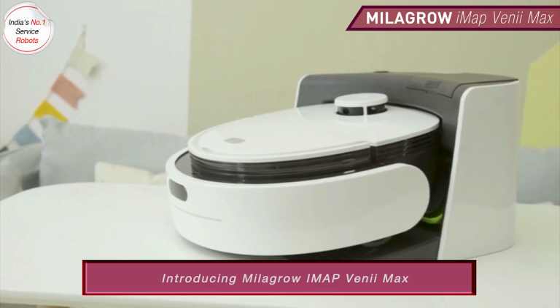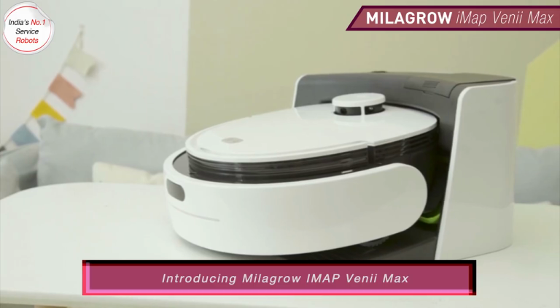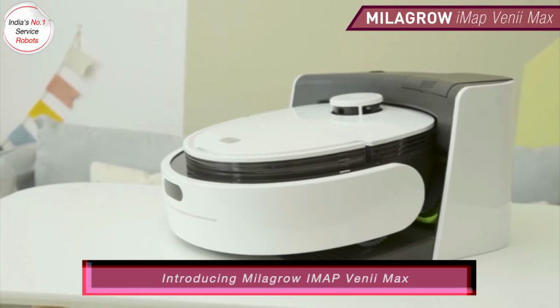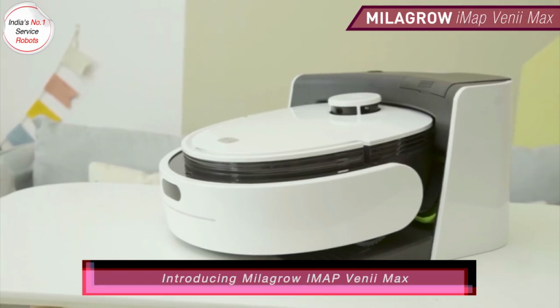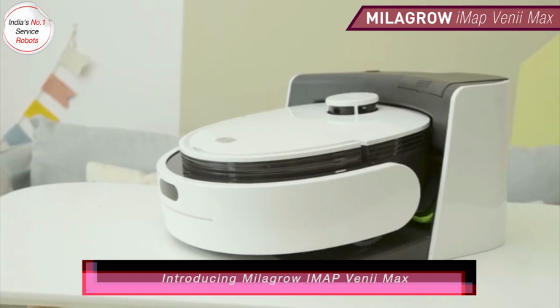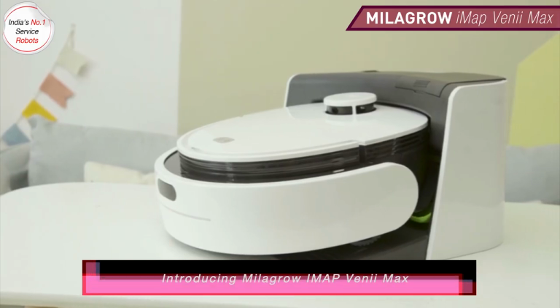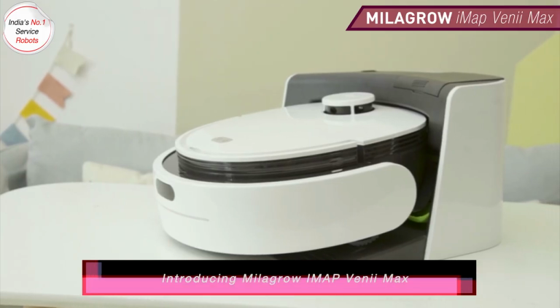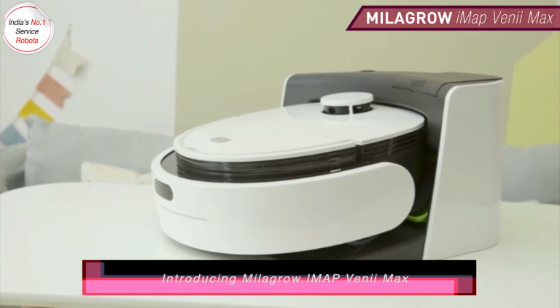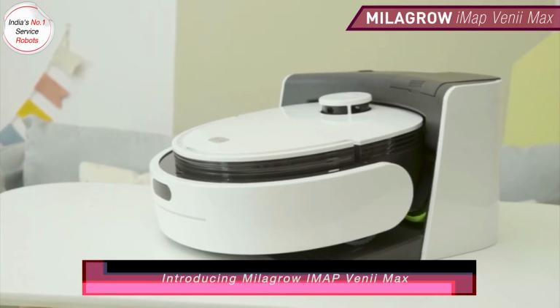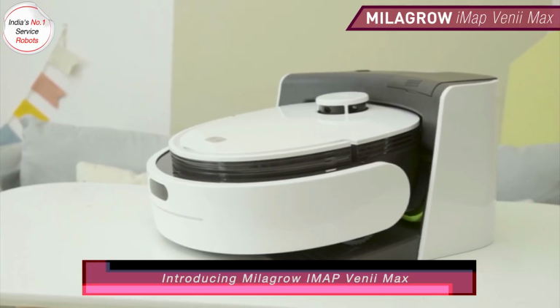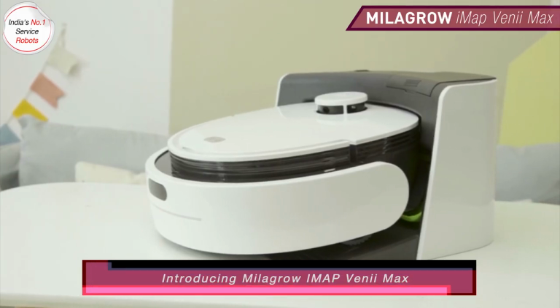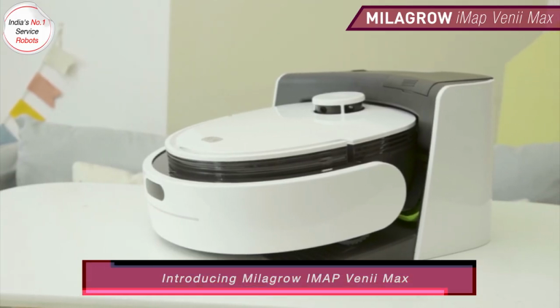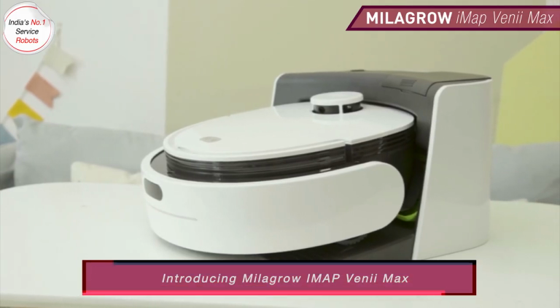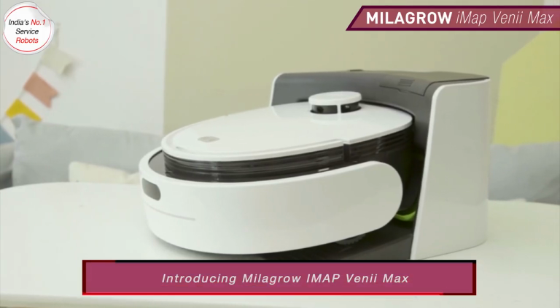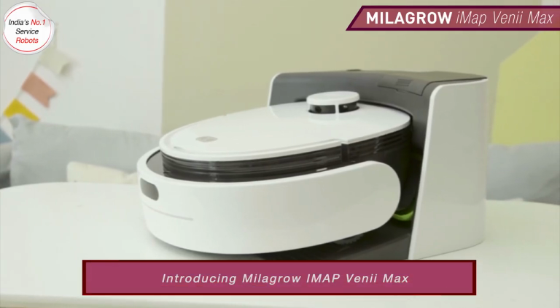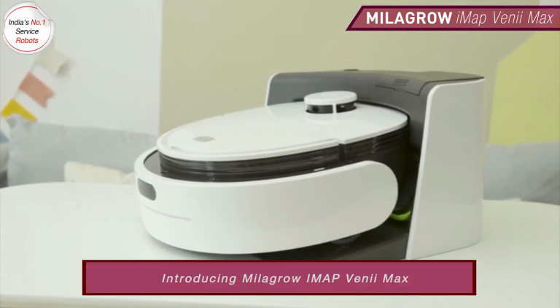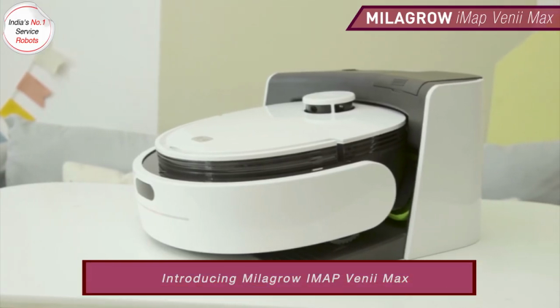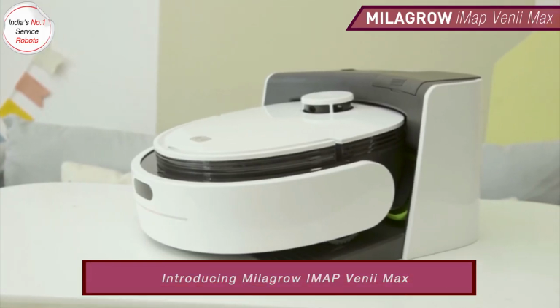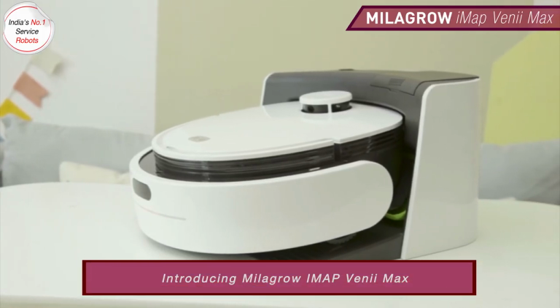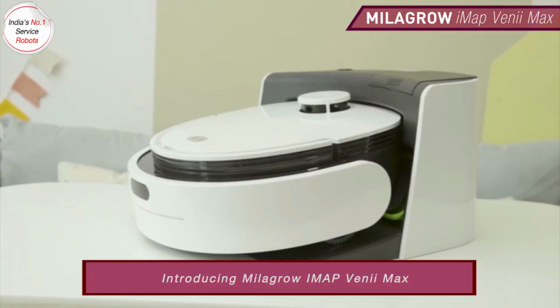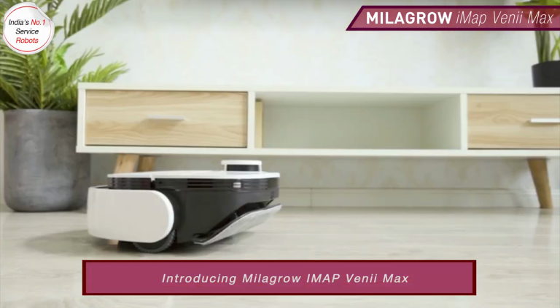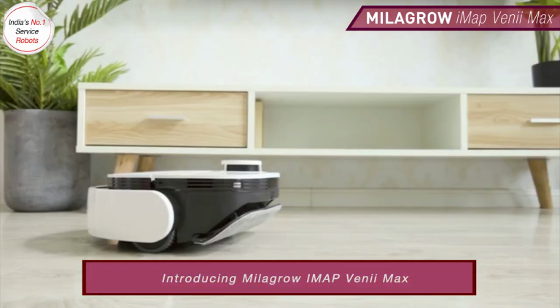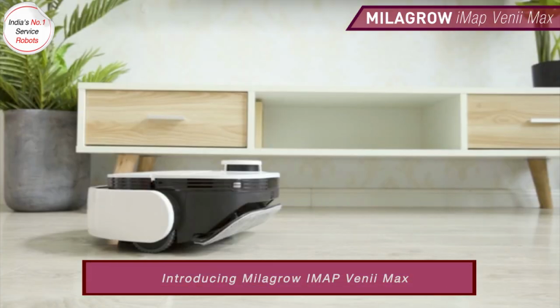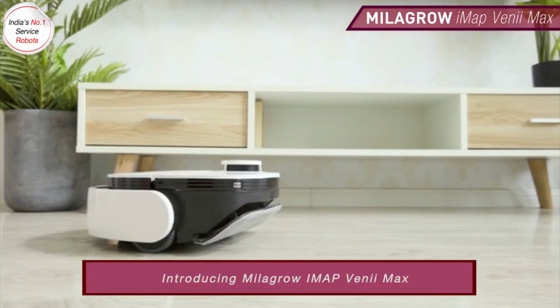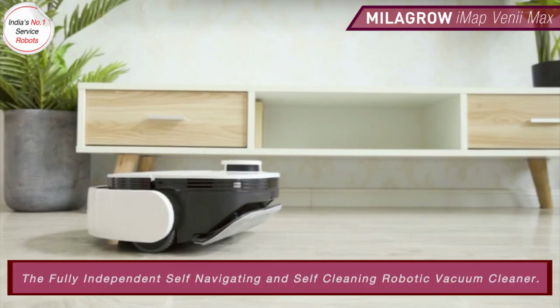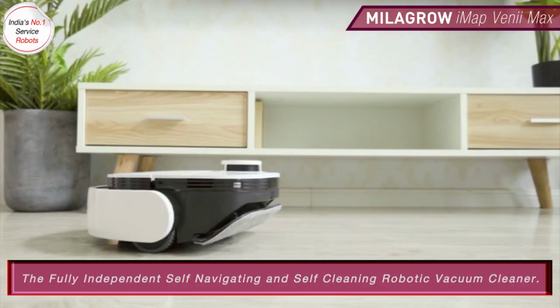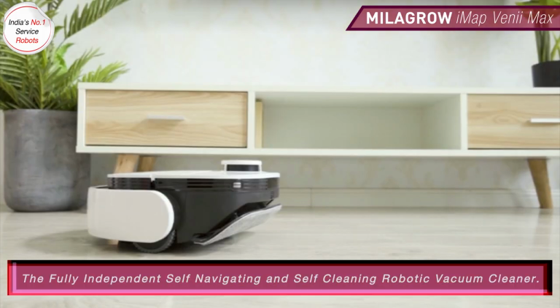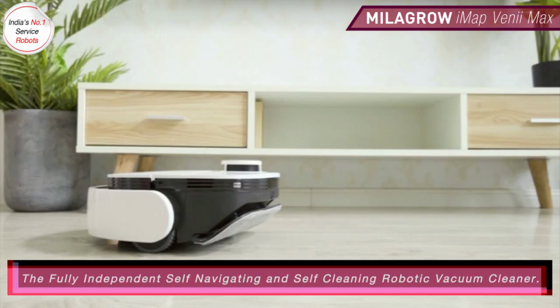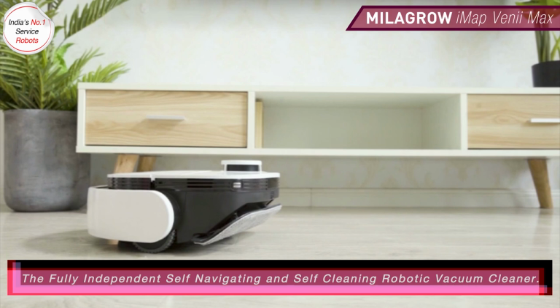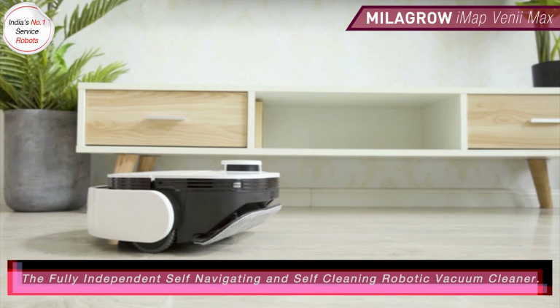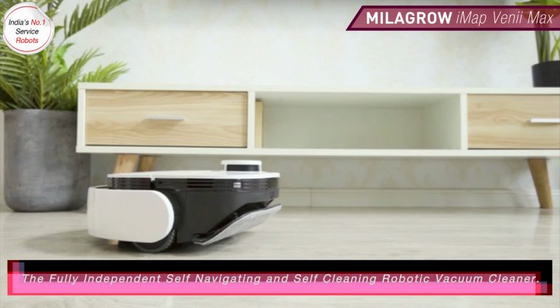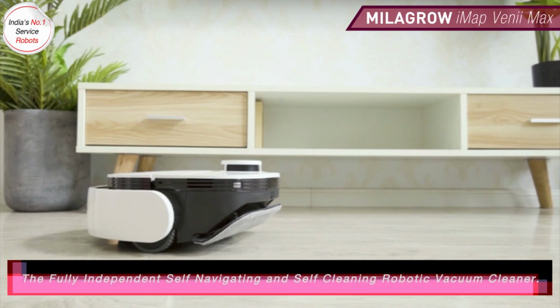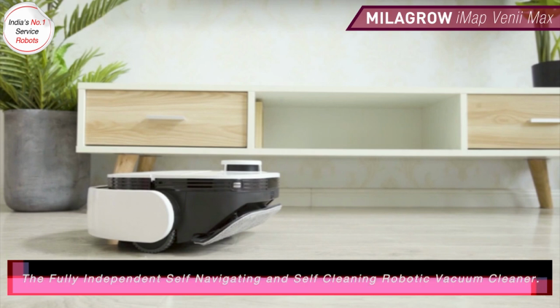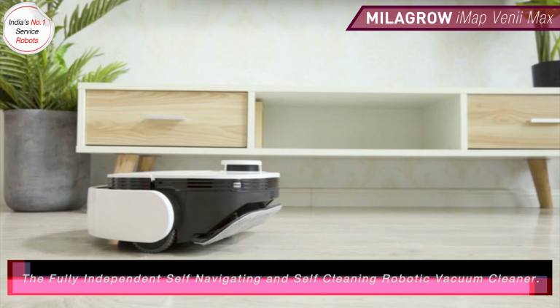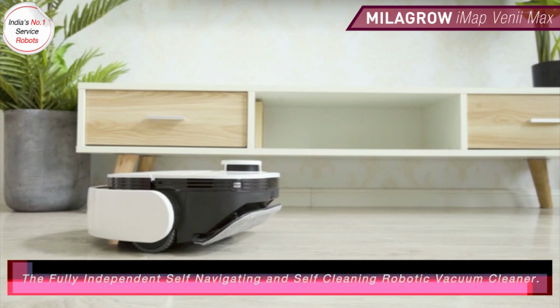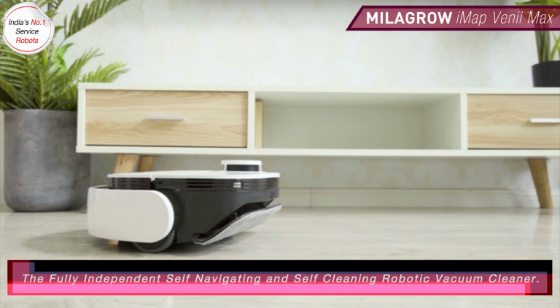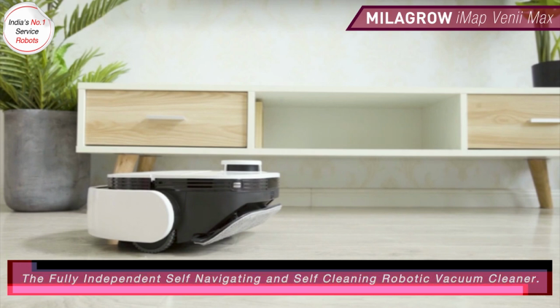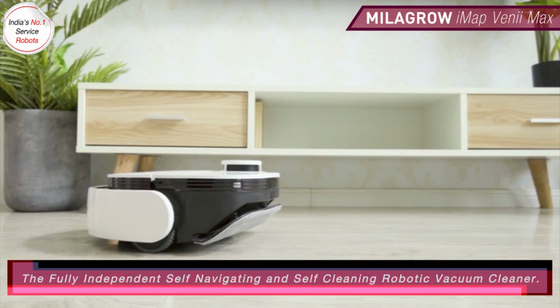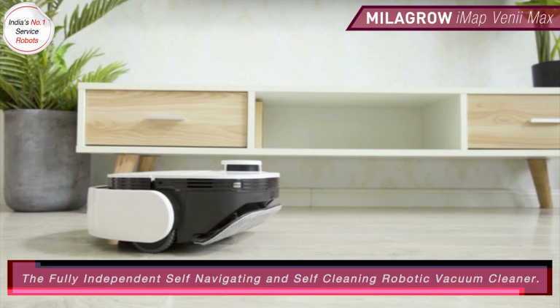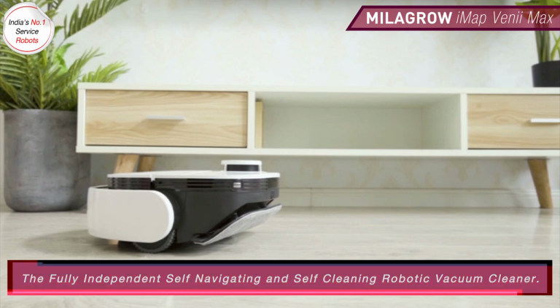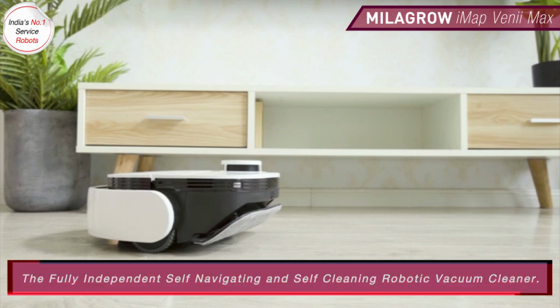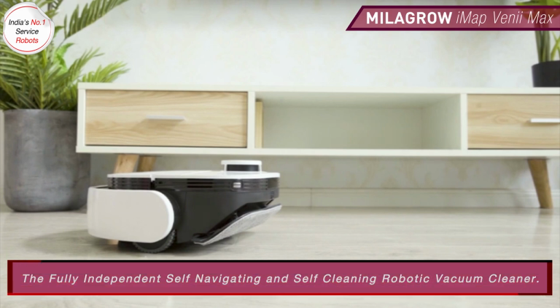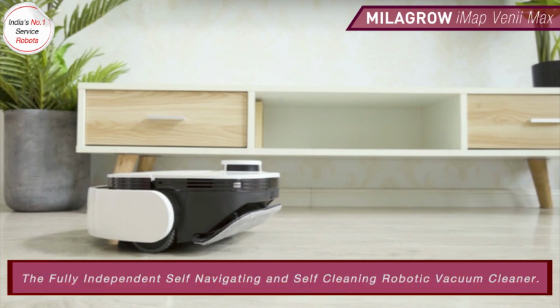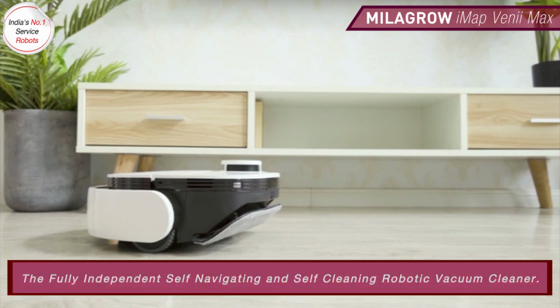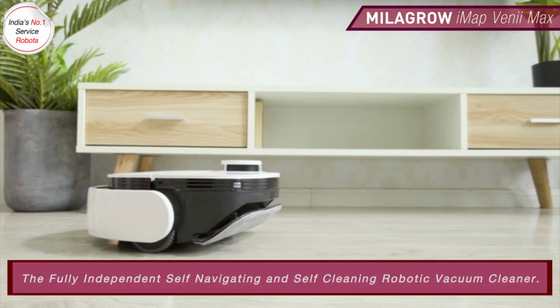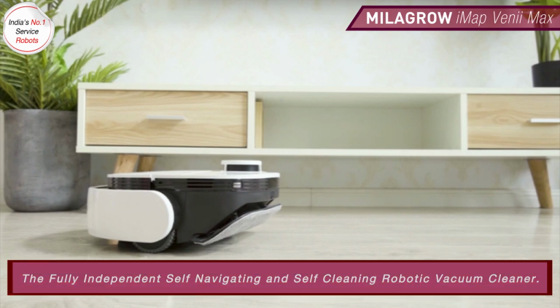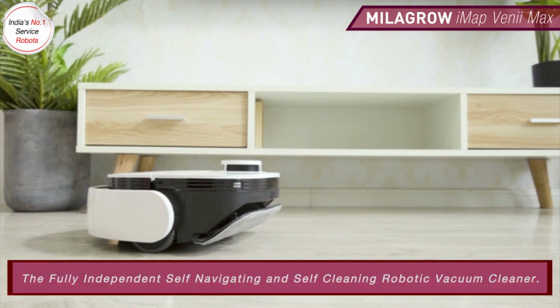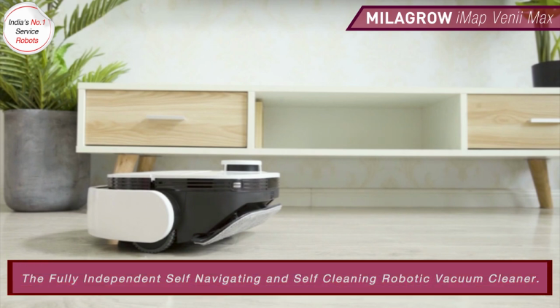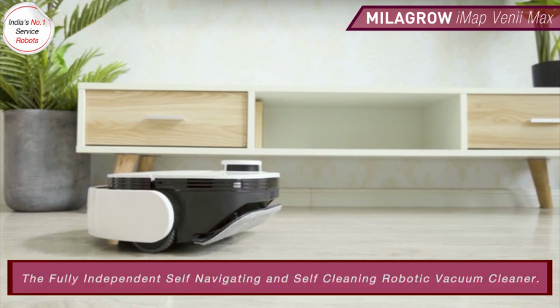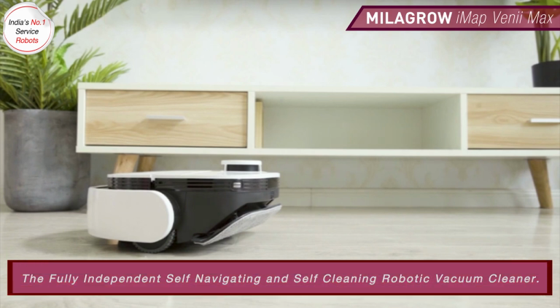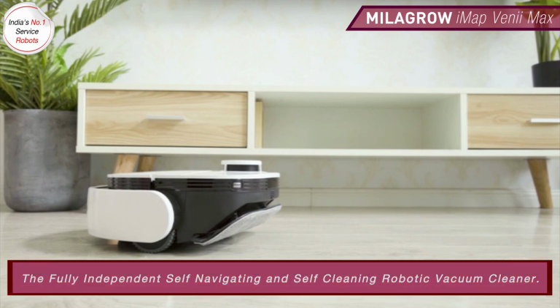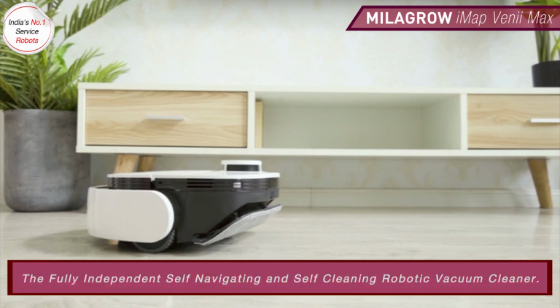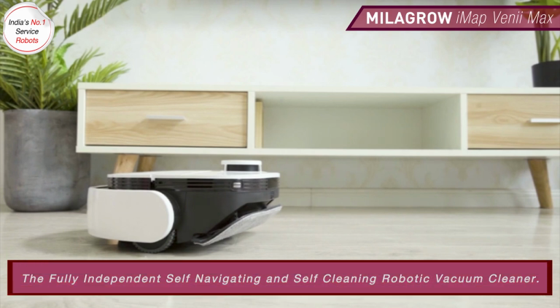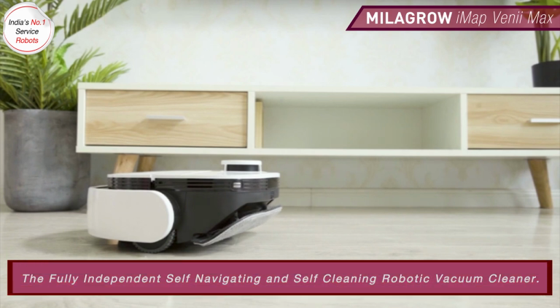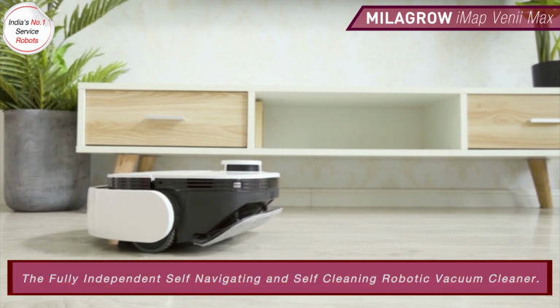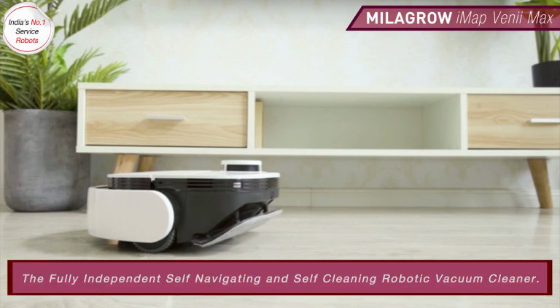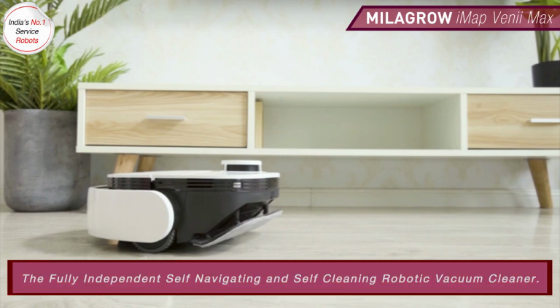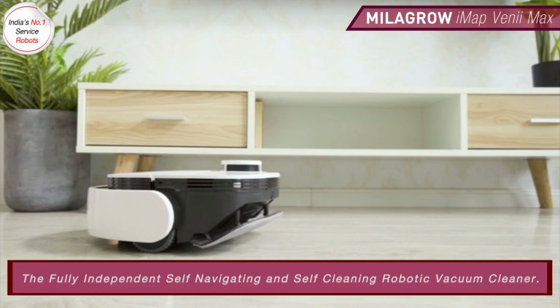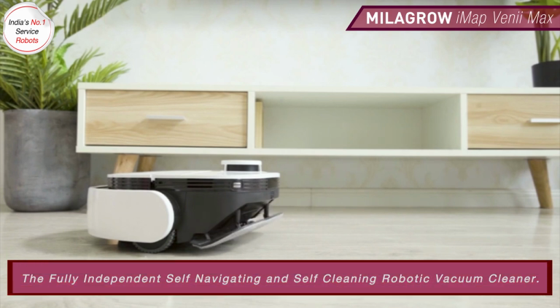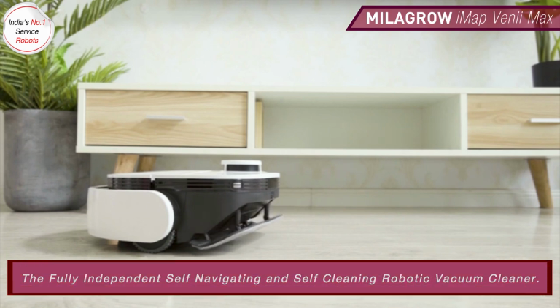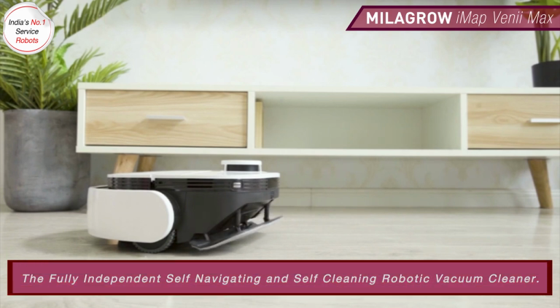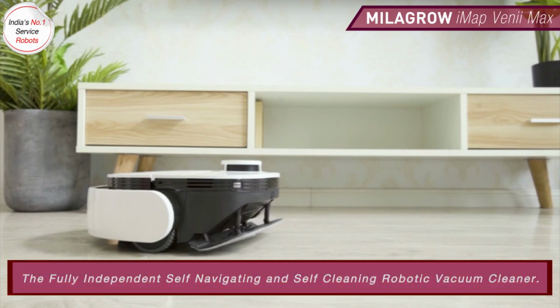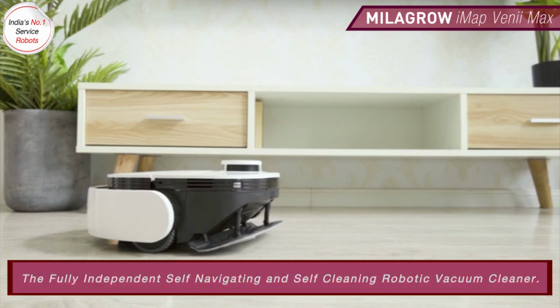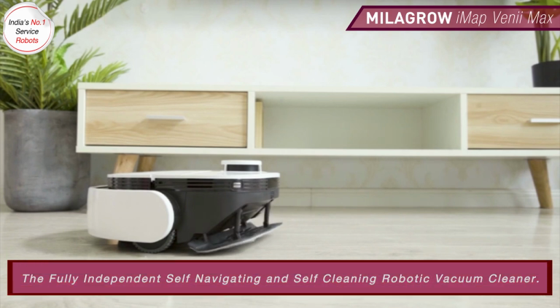Introducing Milagro IMAP Verimaps, the fully independent self-navigating and self-cleaning robotic vacuum cleaner.